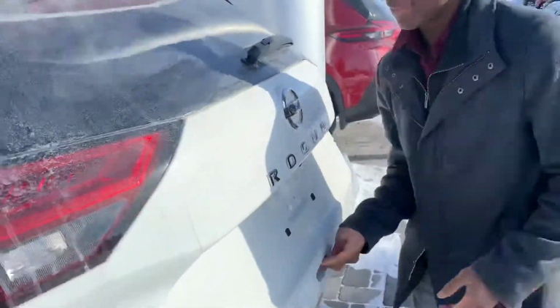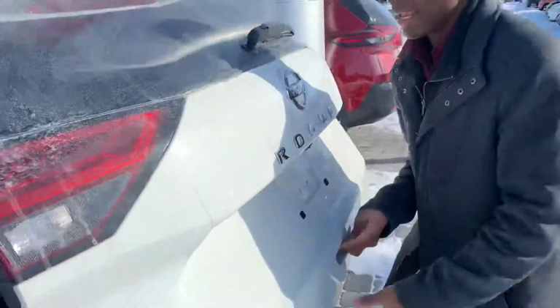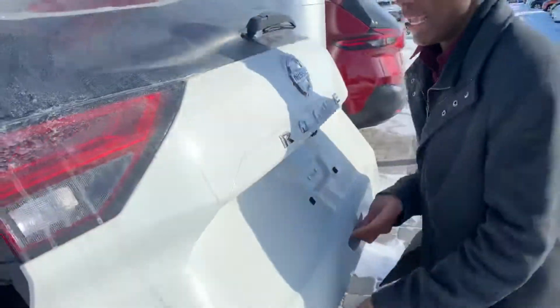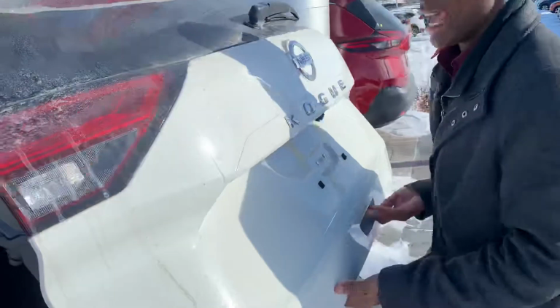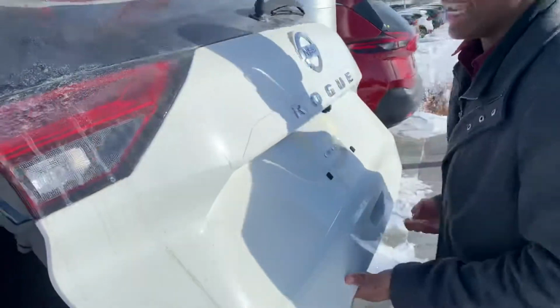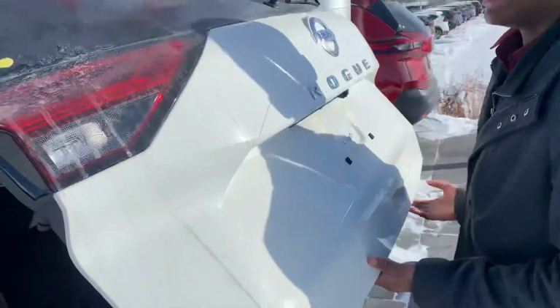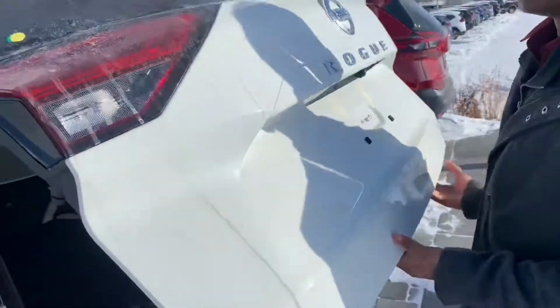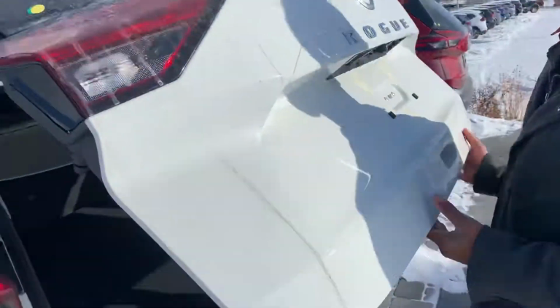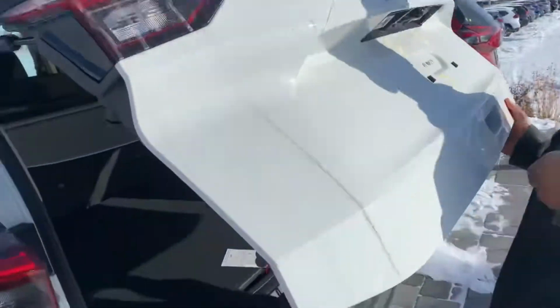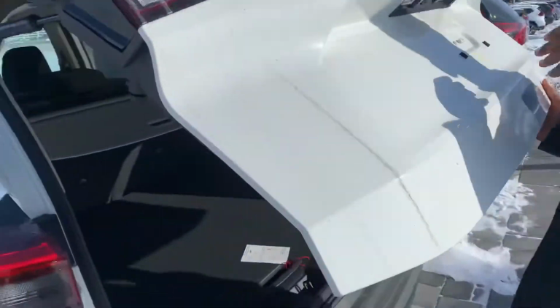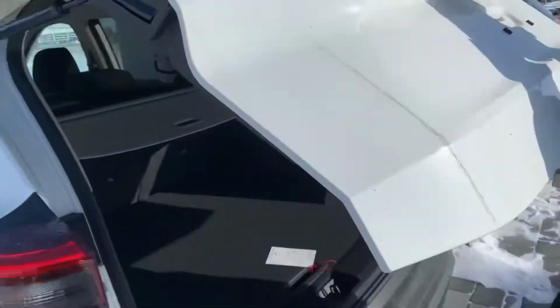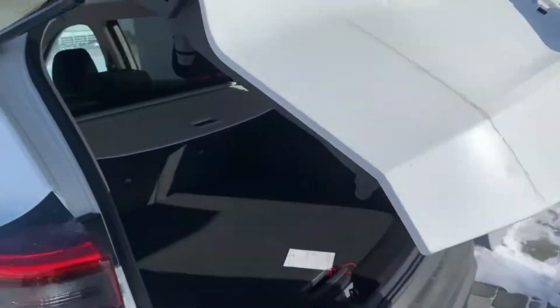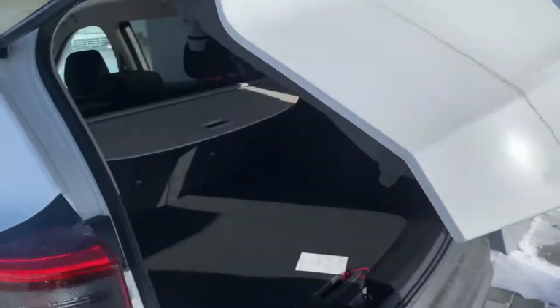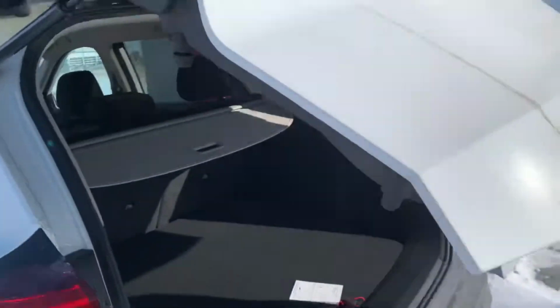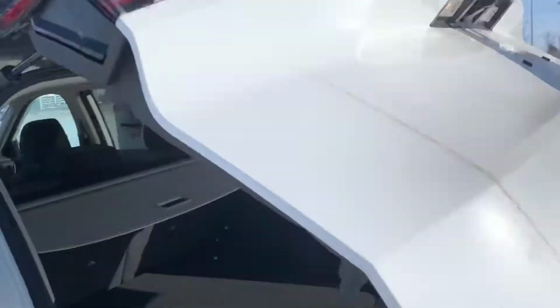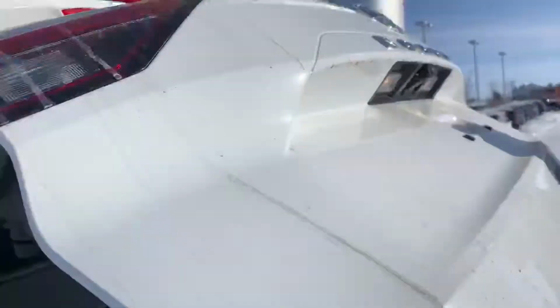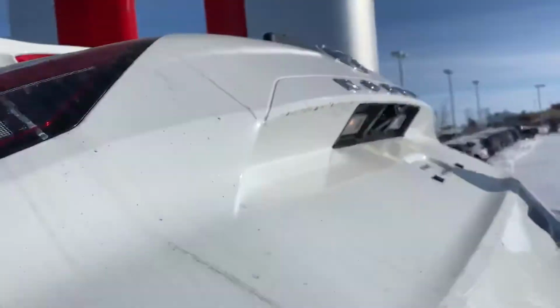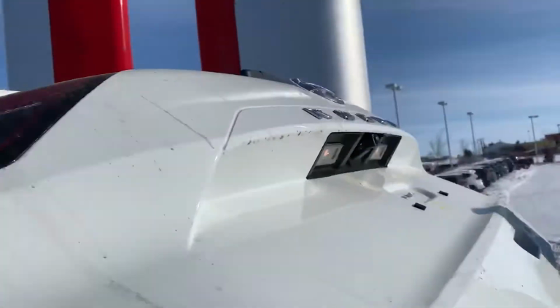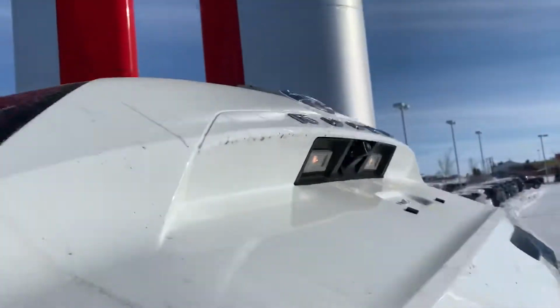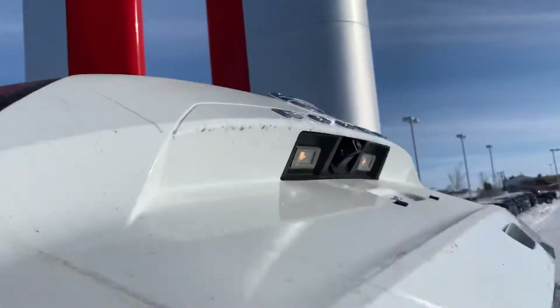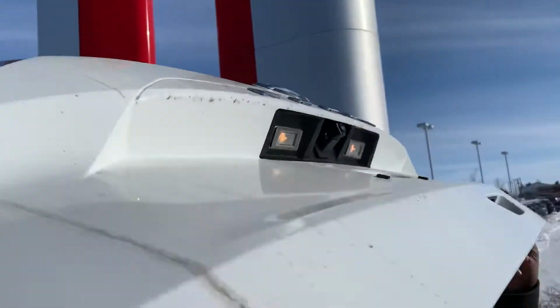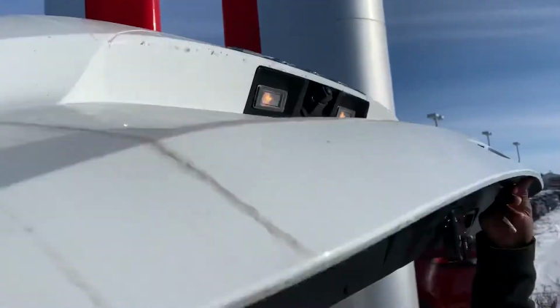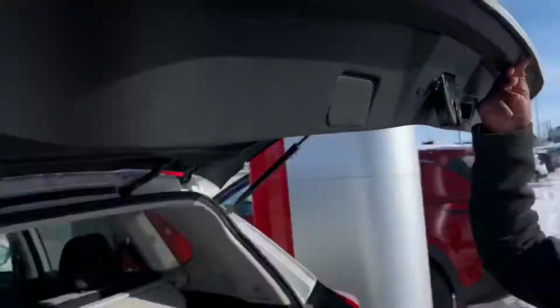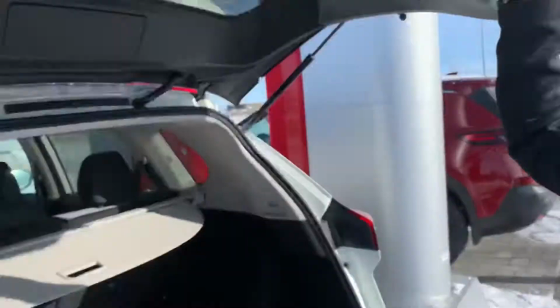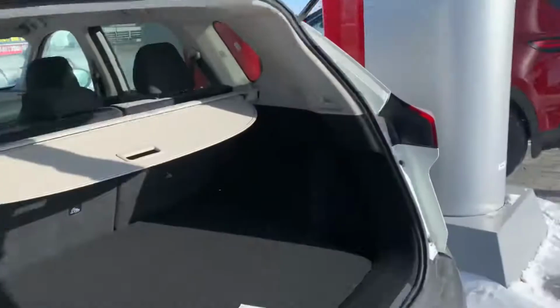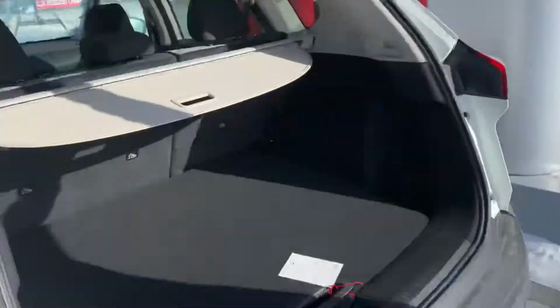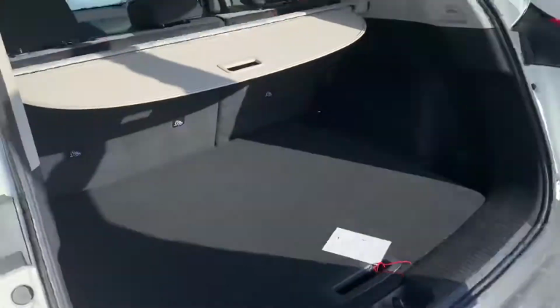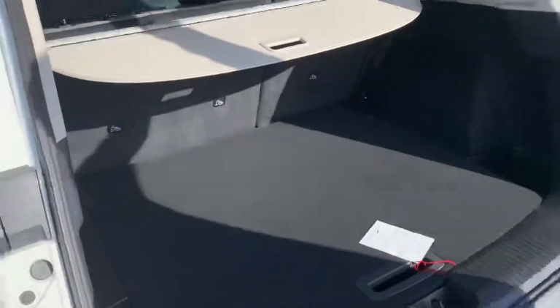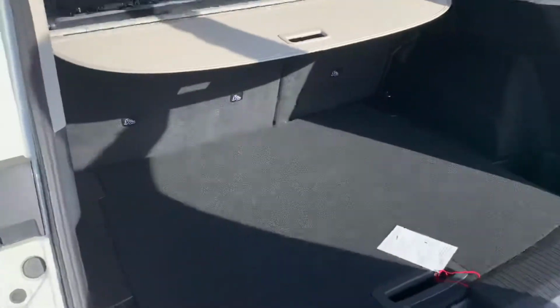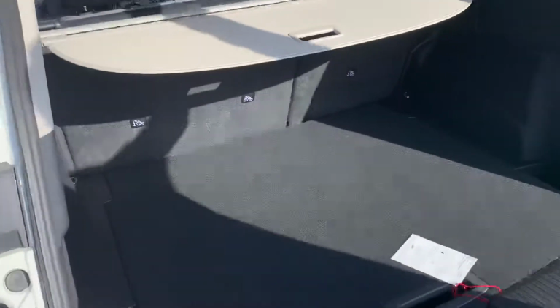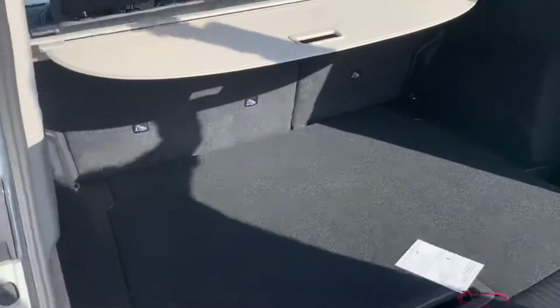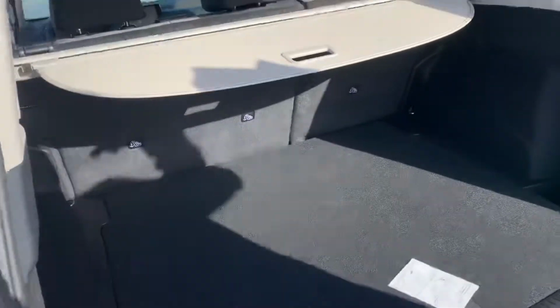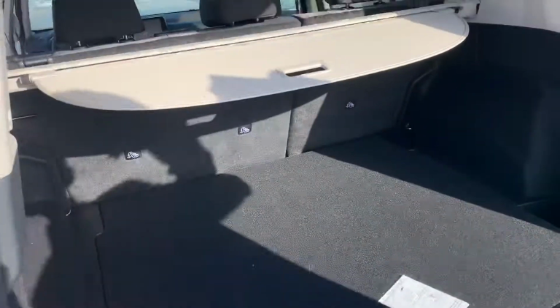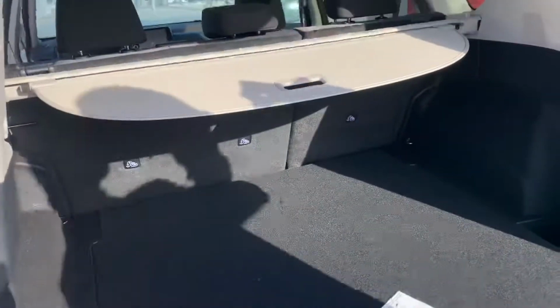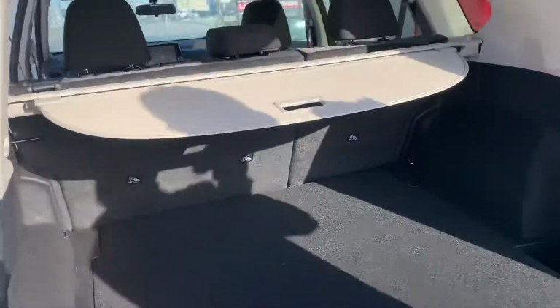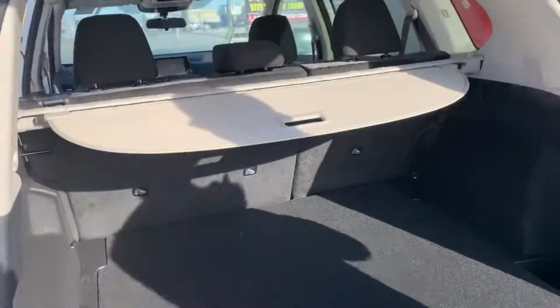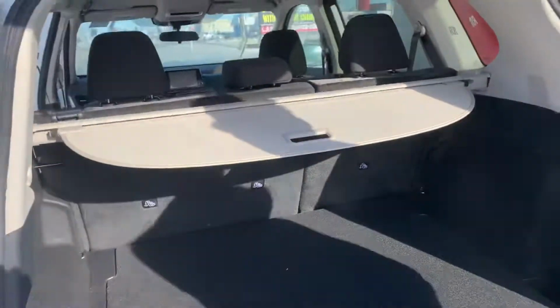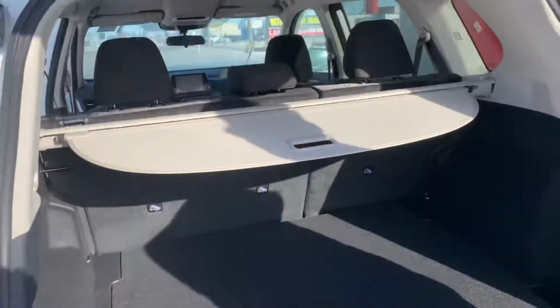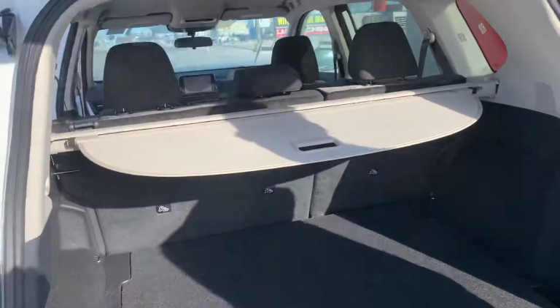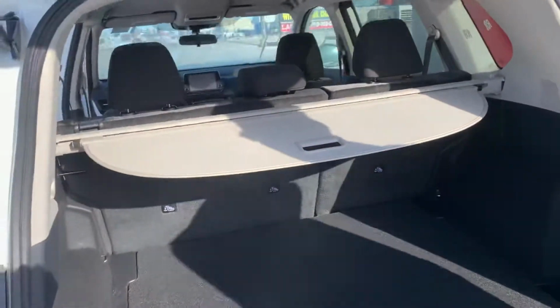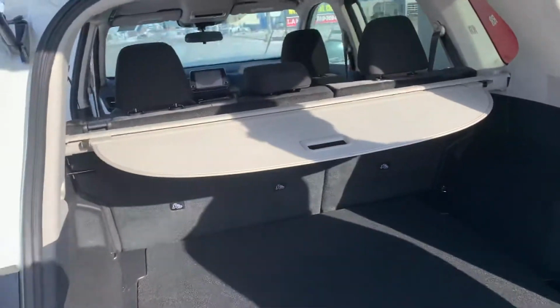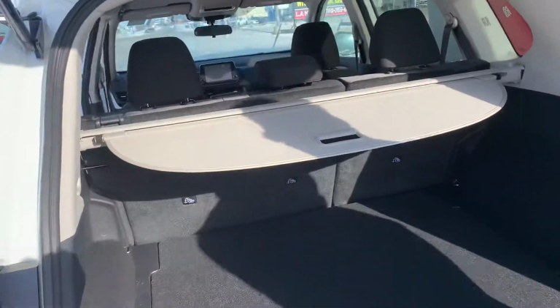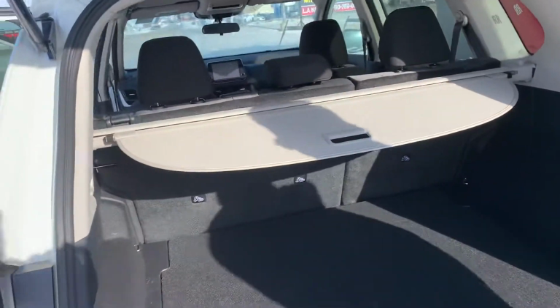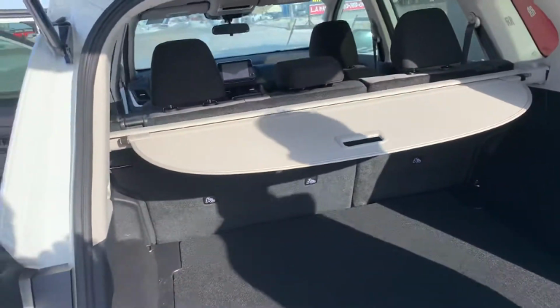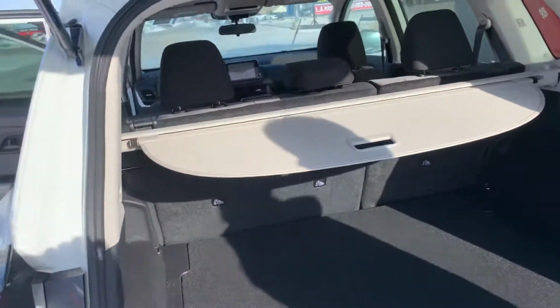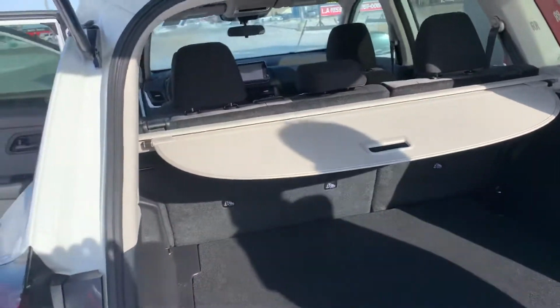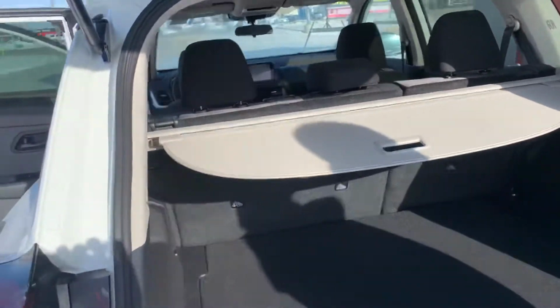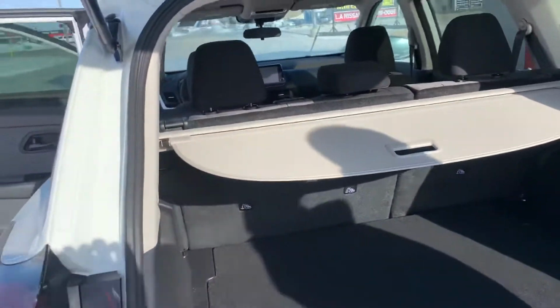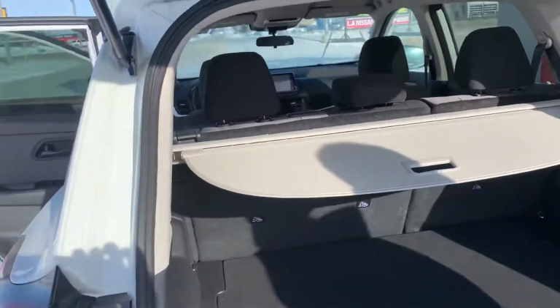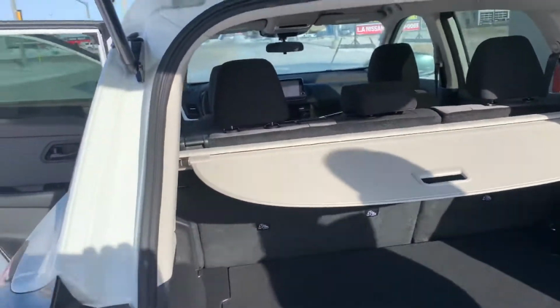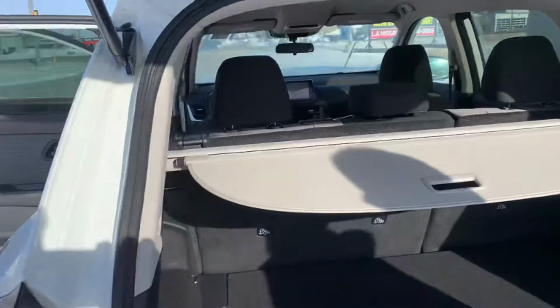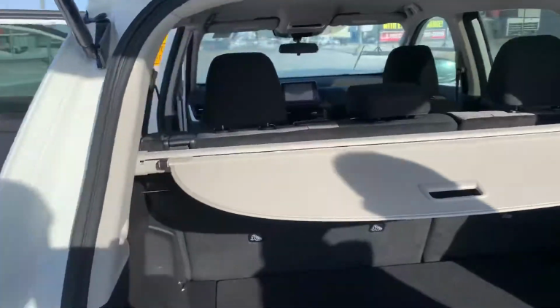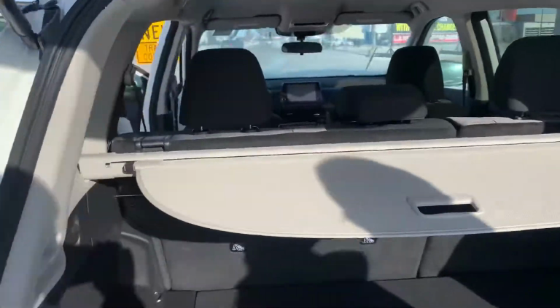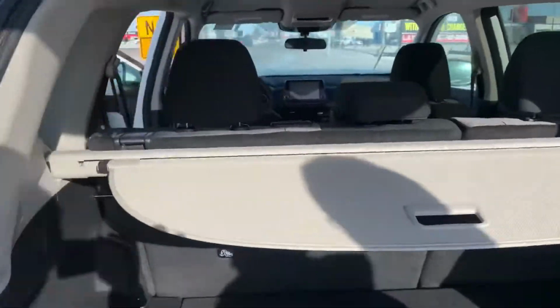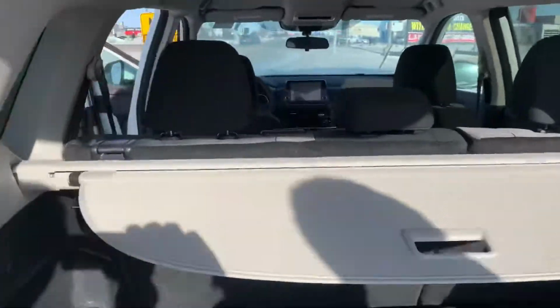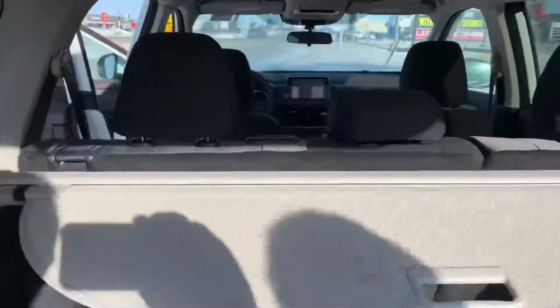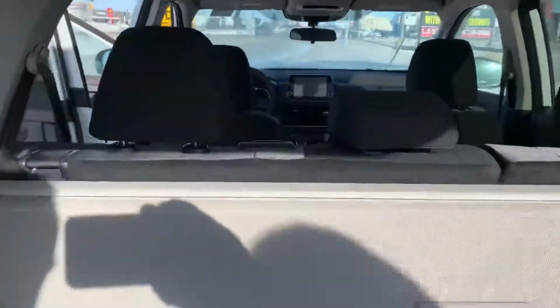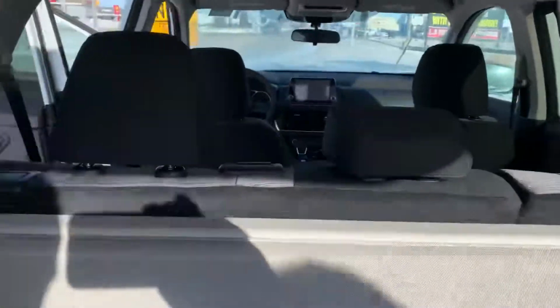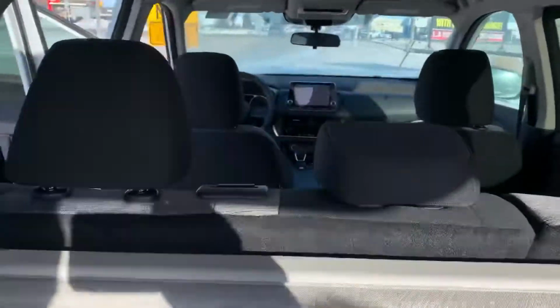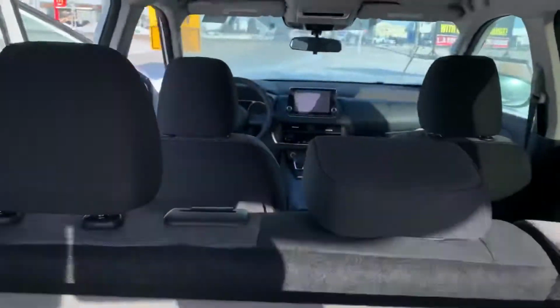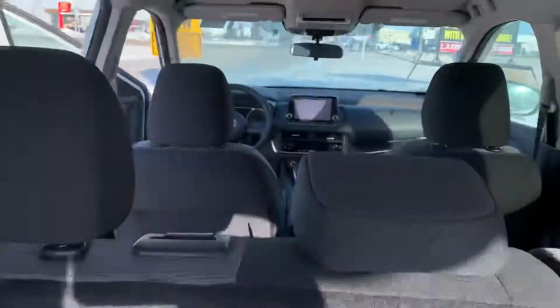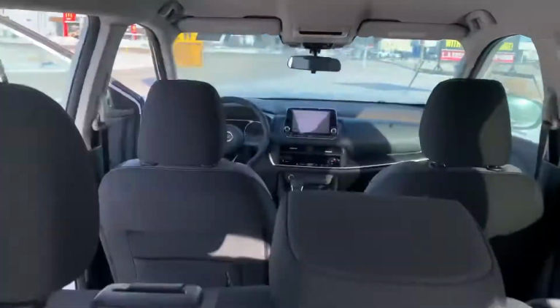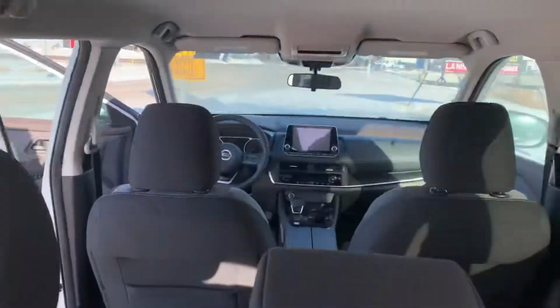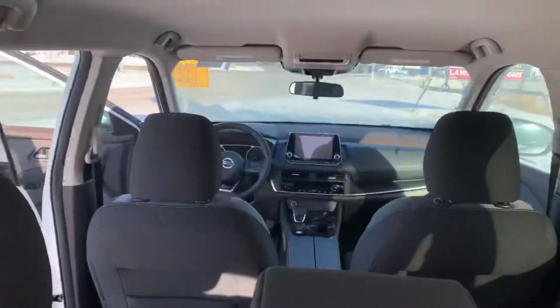And into the trunk, you get your backup camera tucked away nicely and tons of storage space with the cargo cover there.